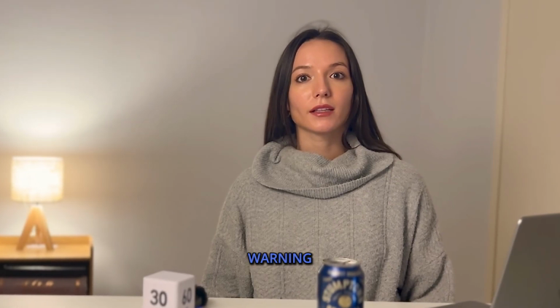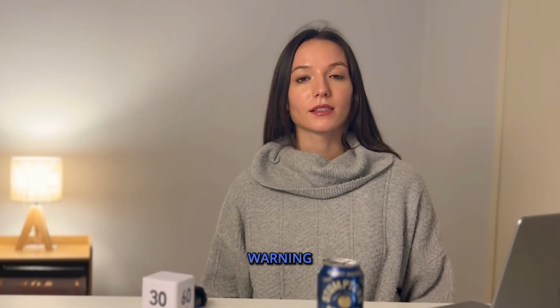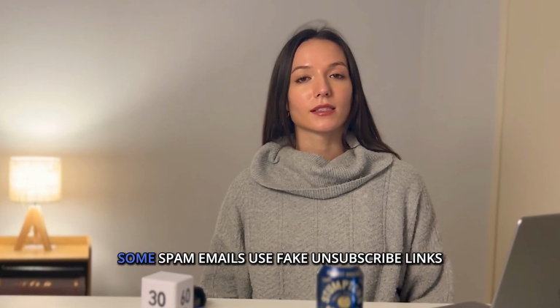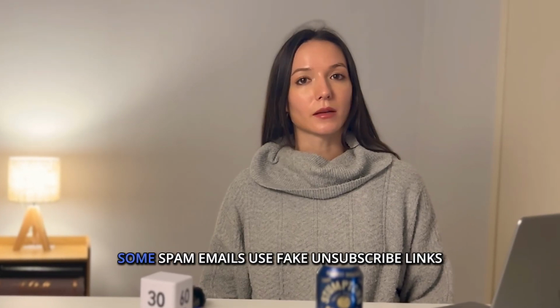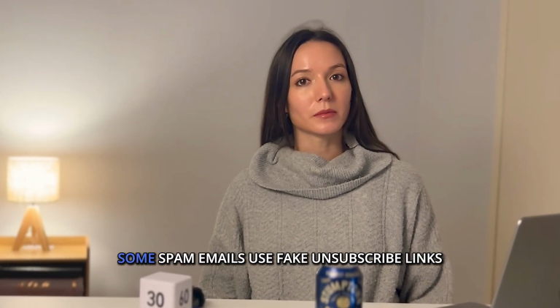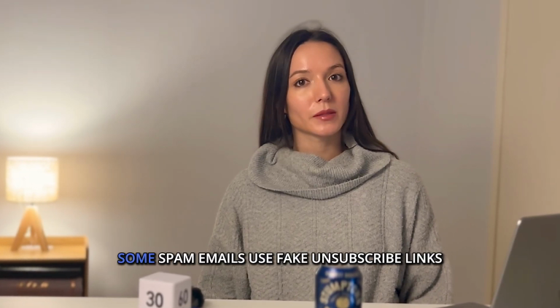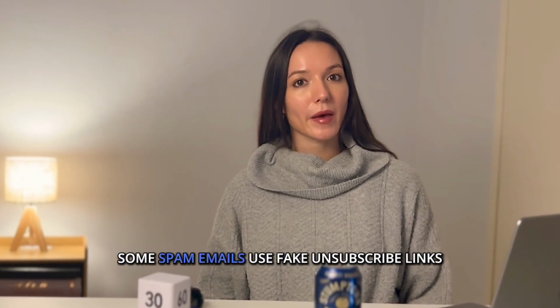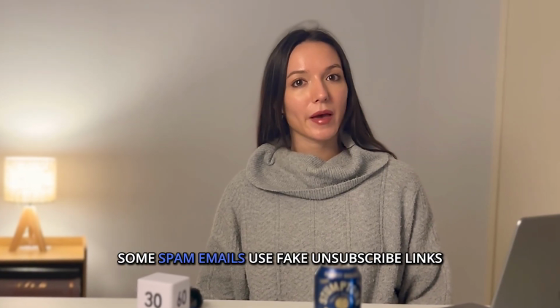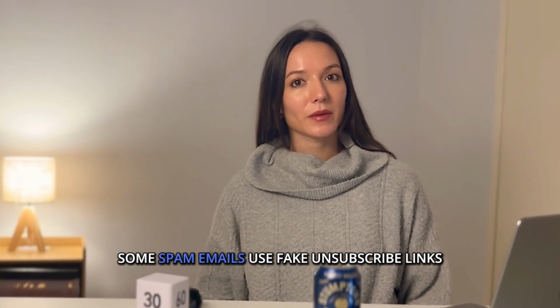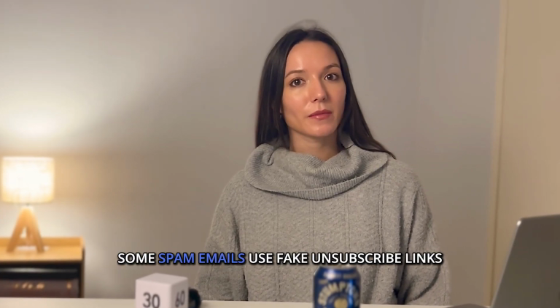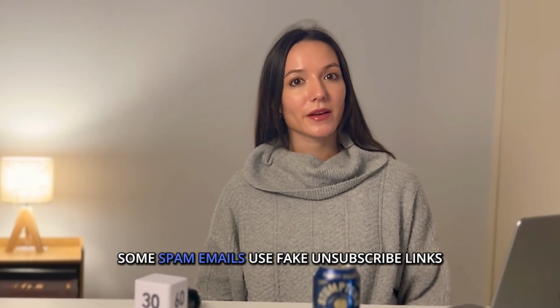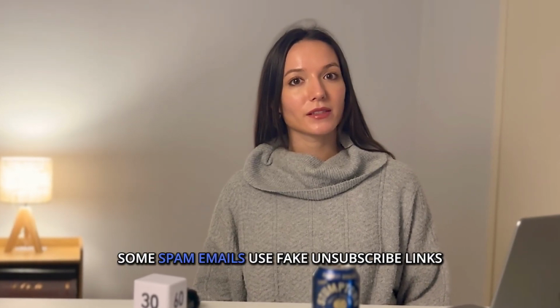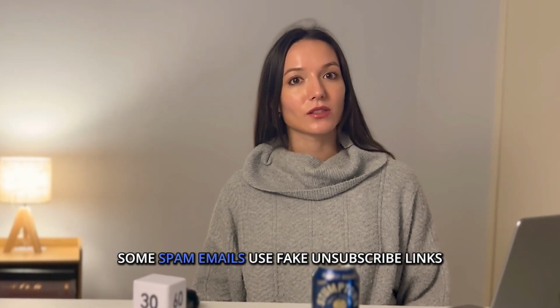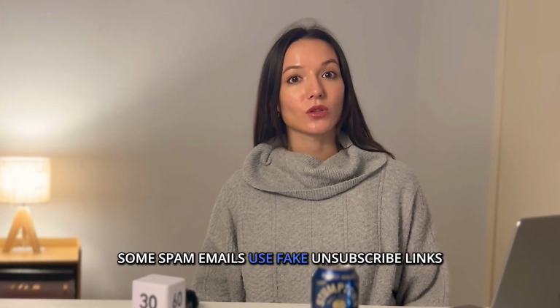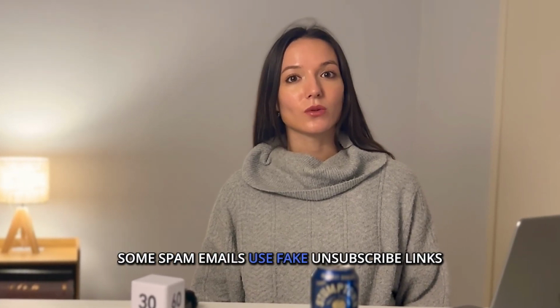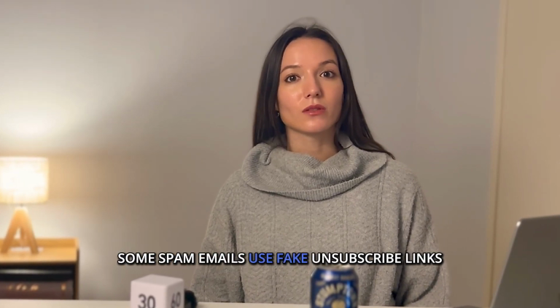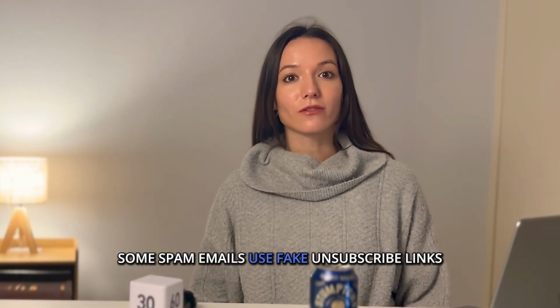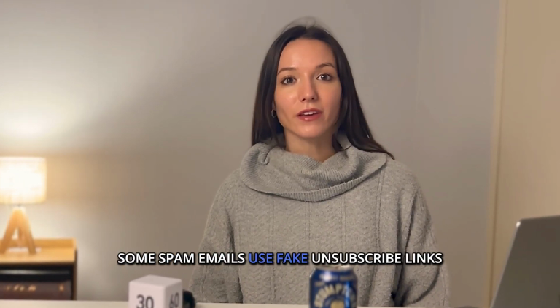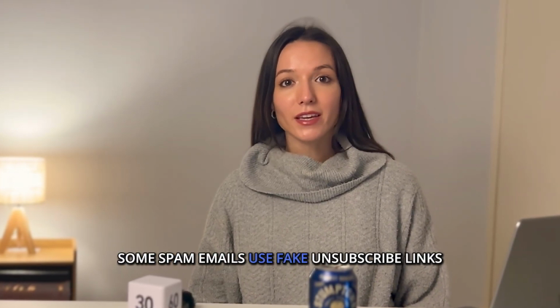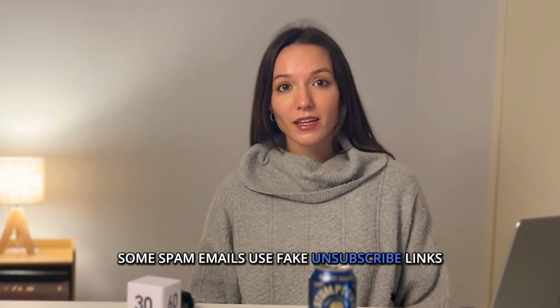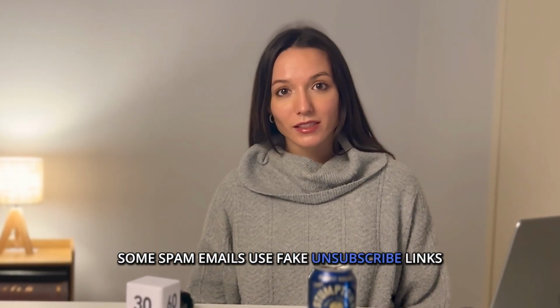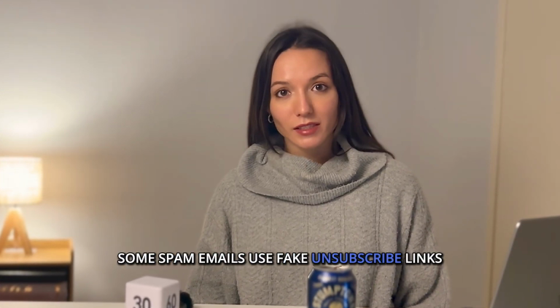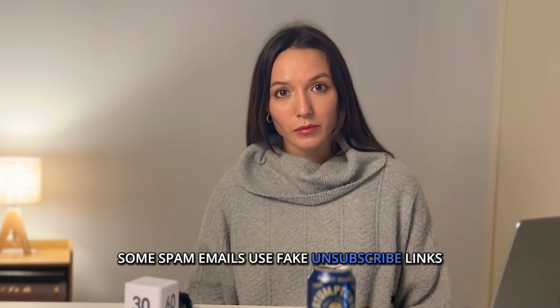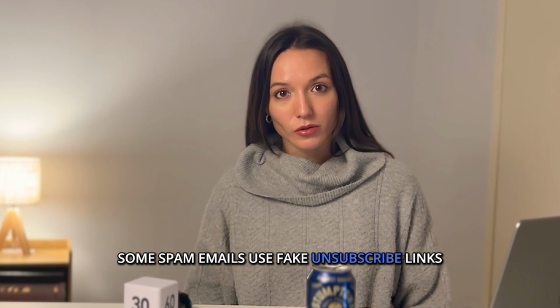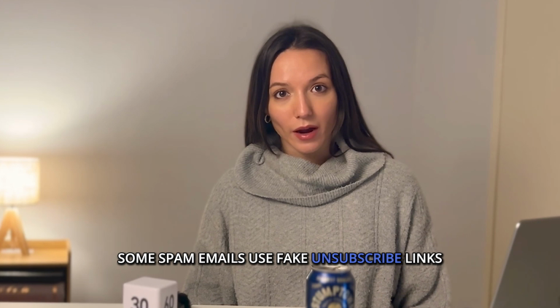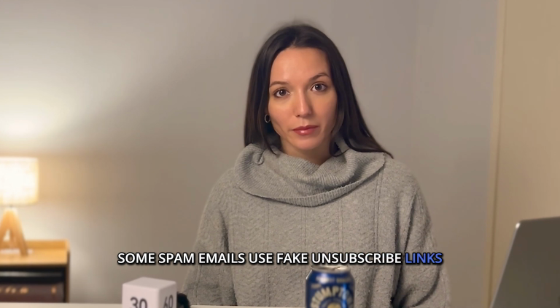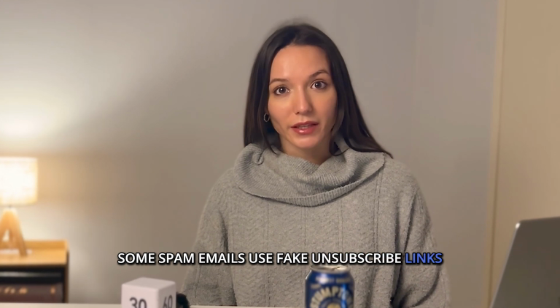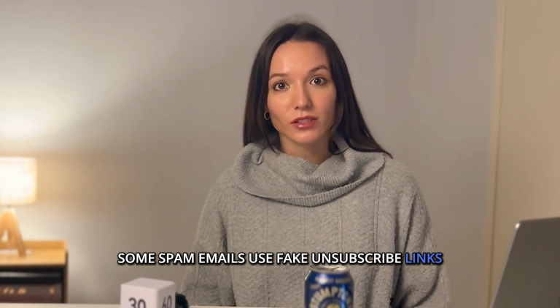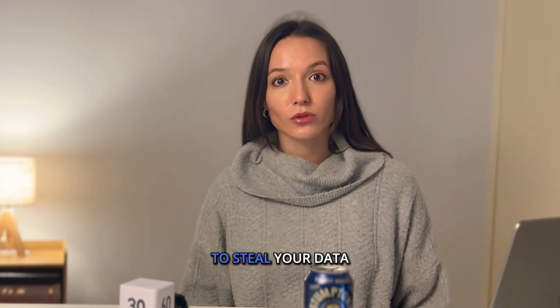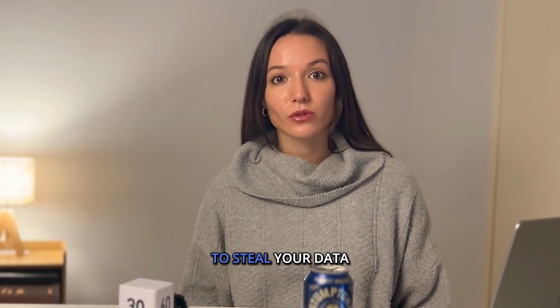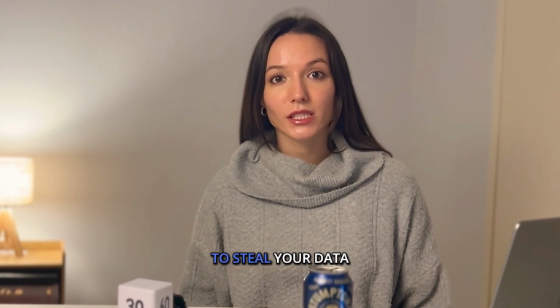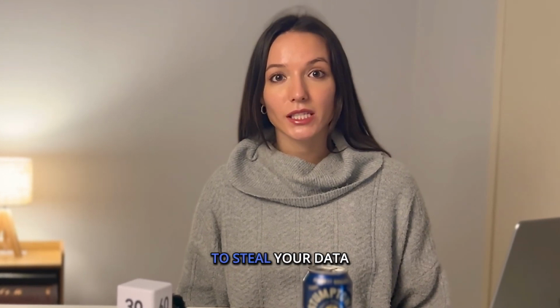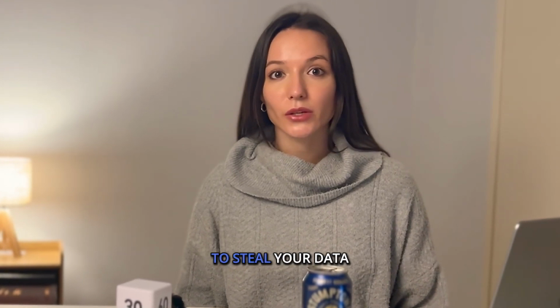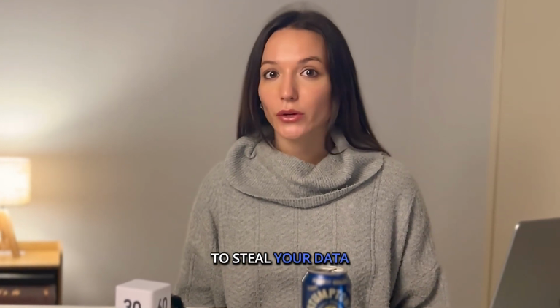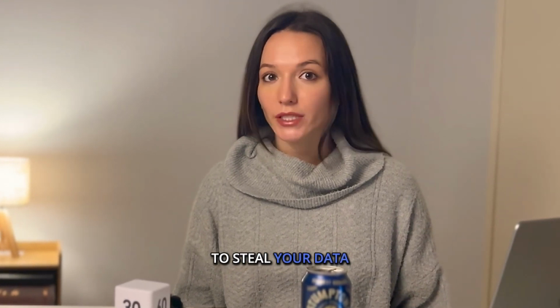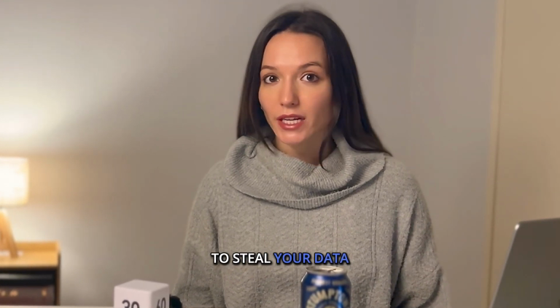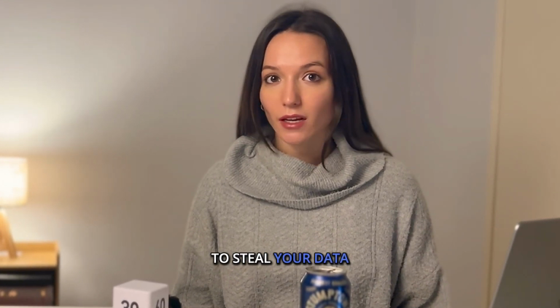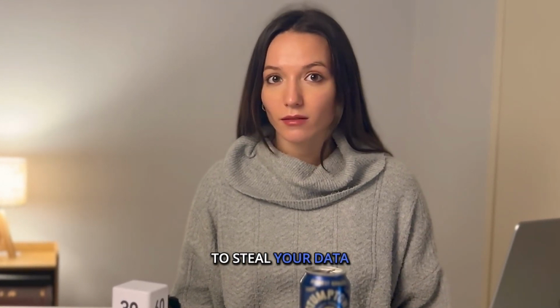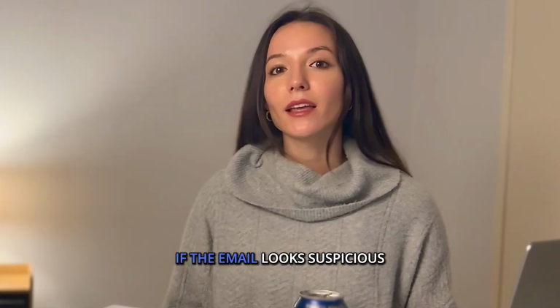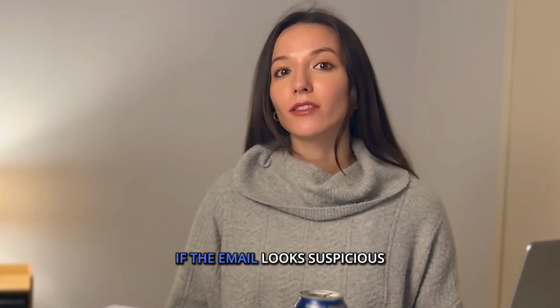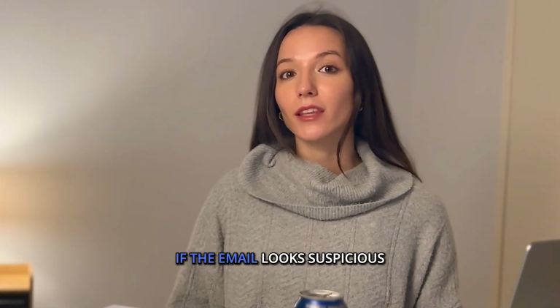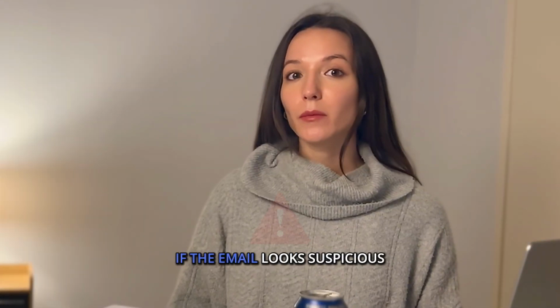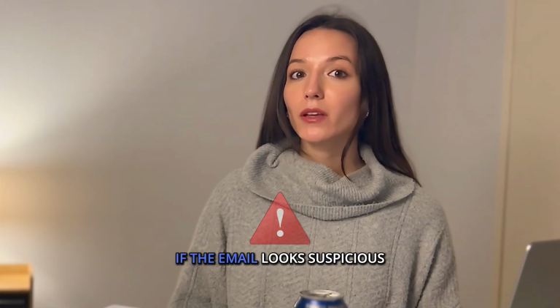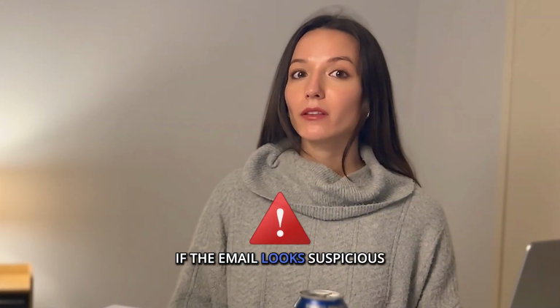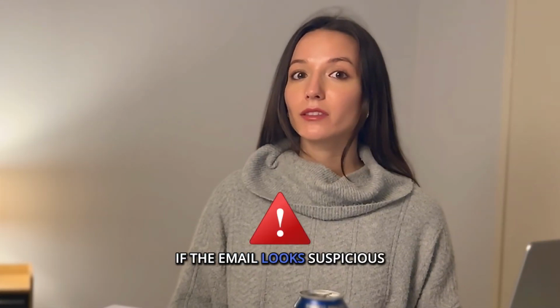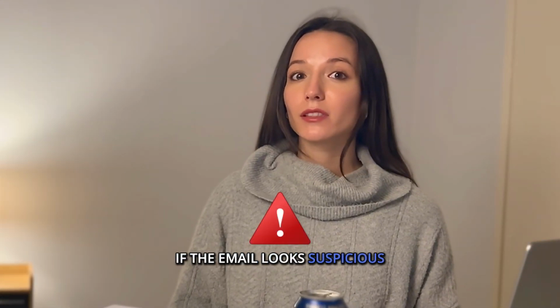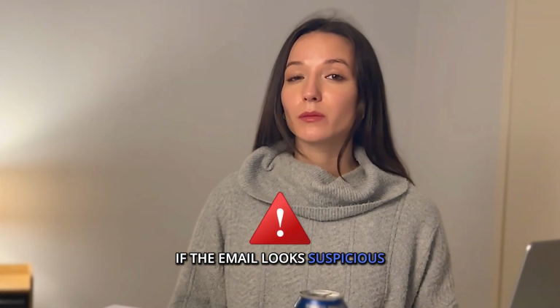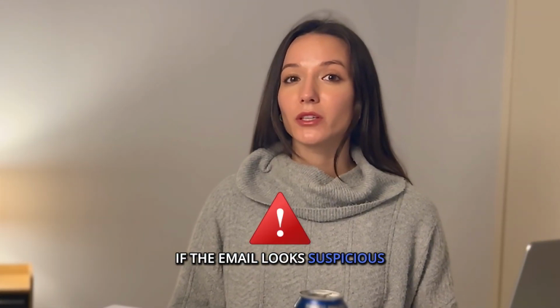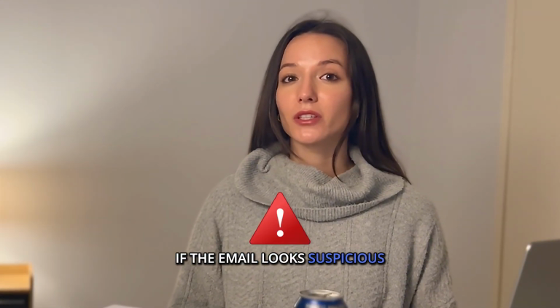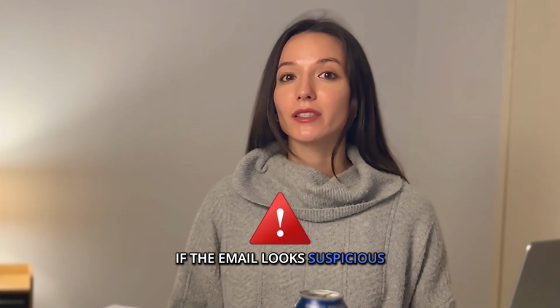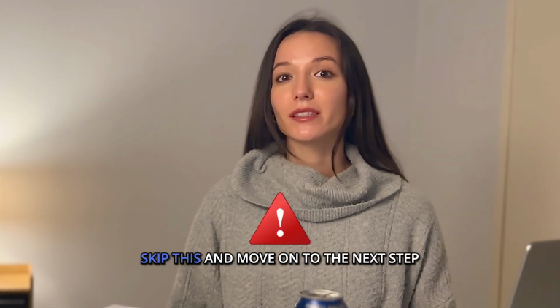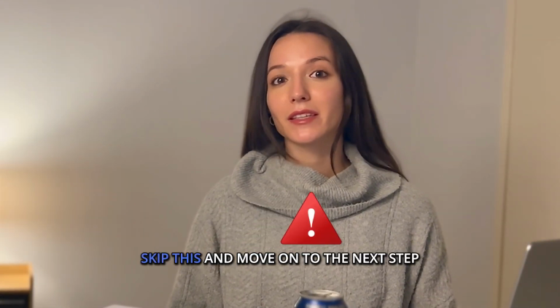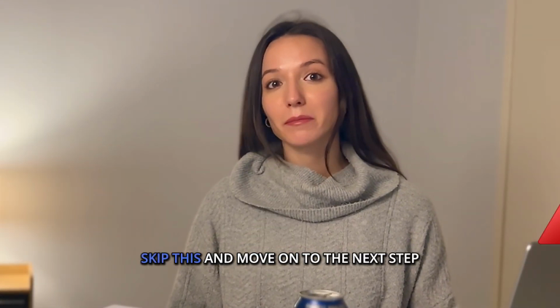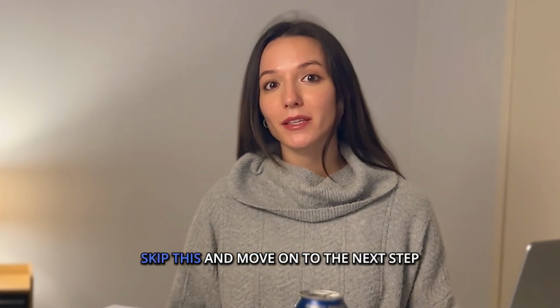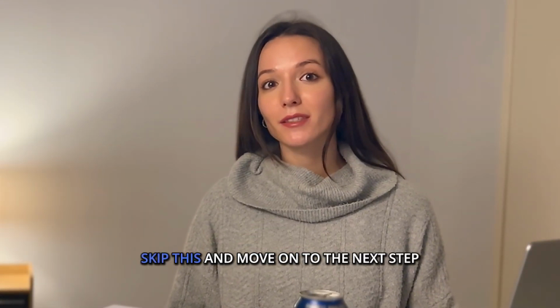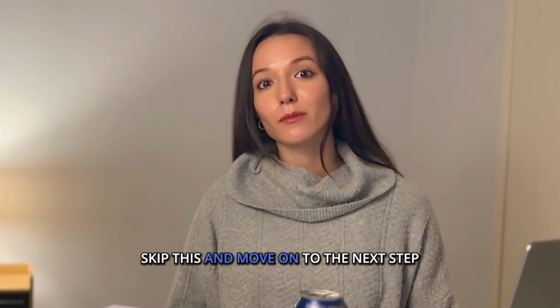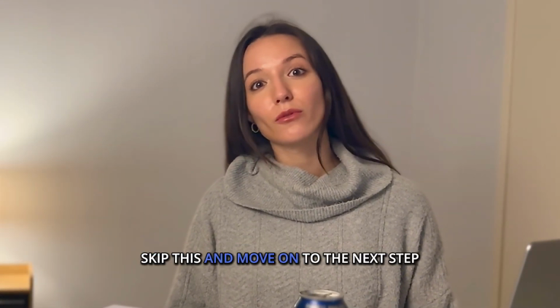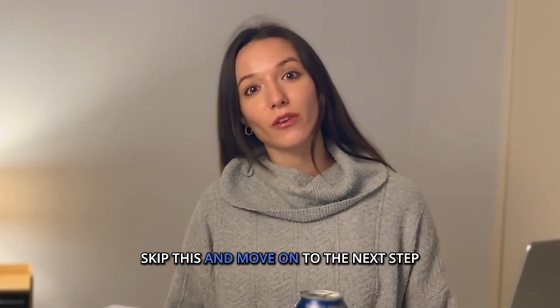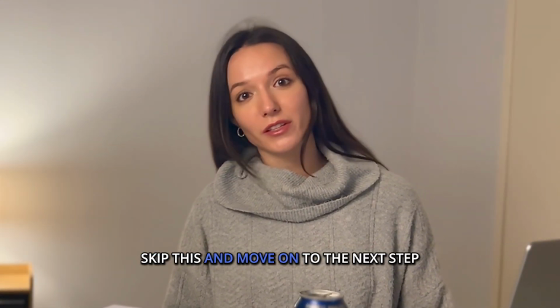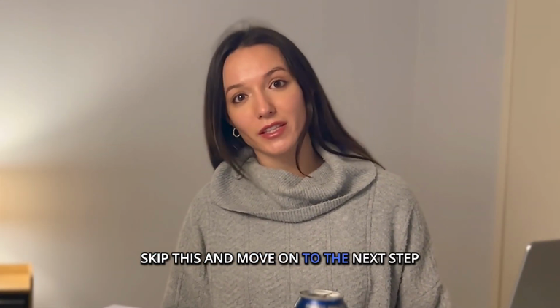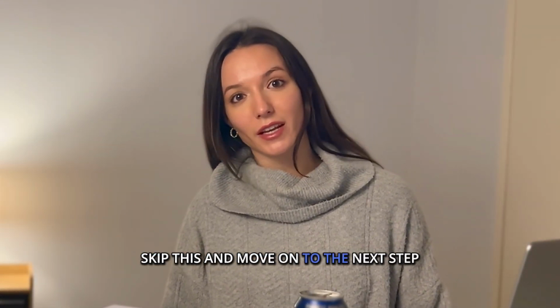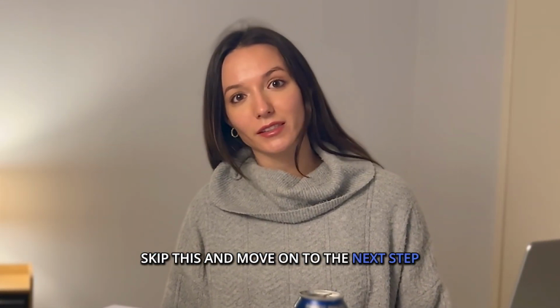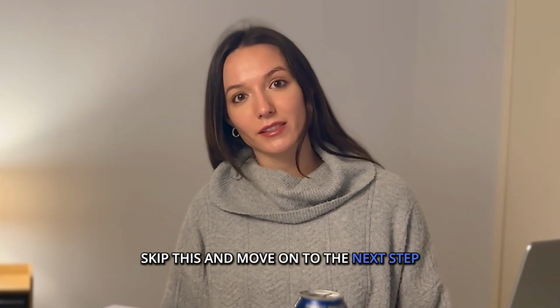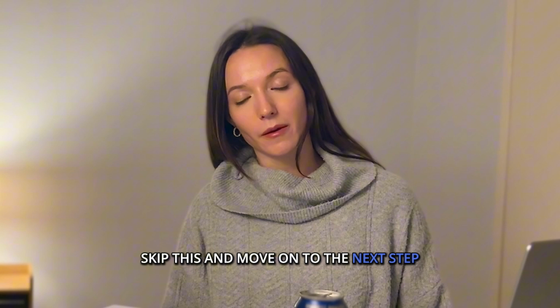Some spam emails use fake unsubscribe links to steal your data. If the email looks suspicious, skip this and move on to the next step.